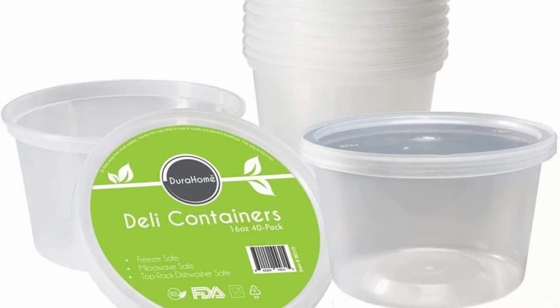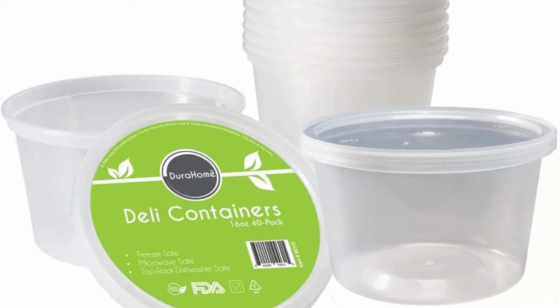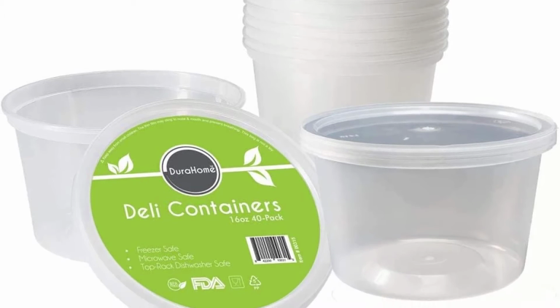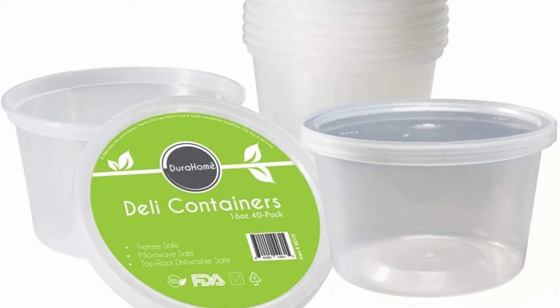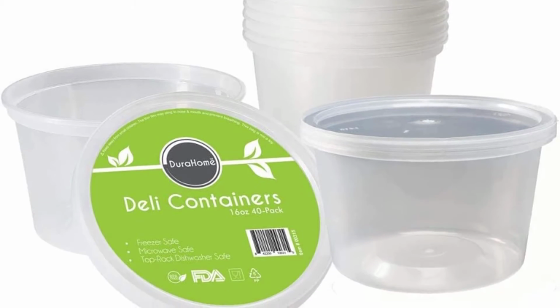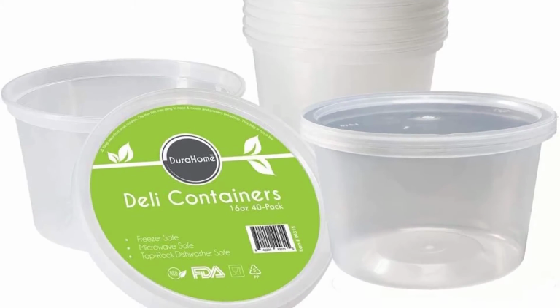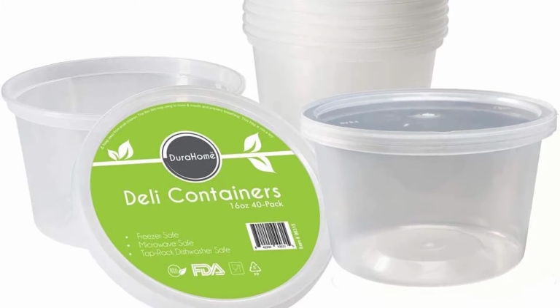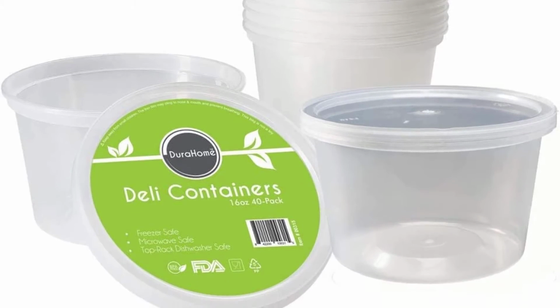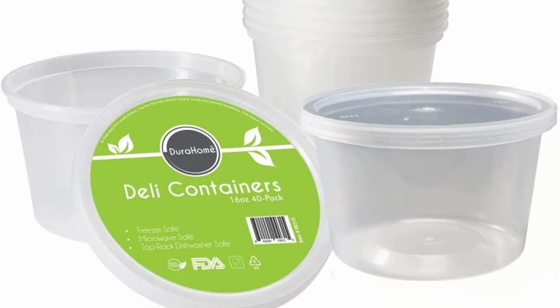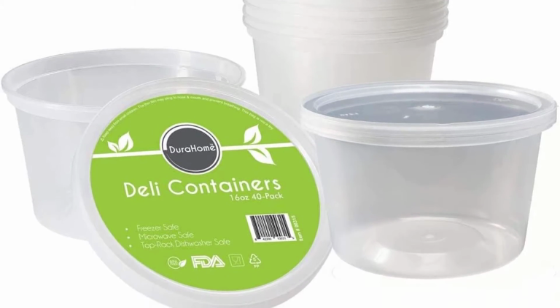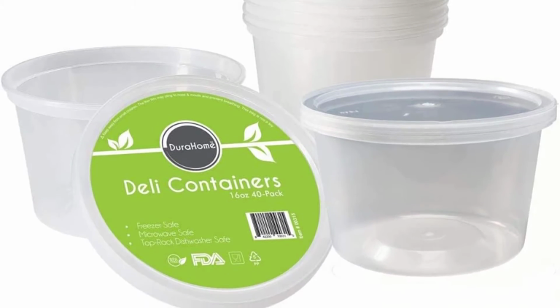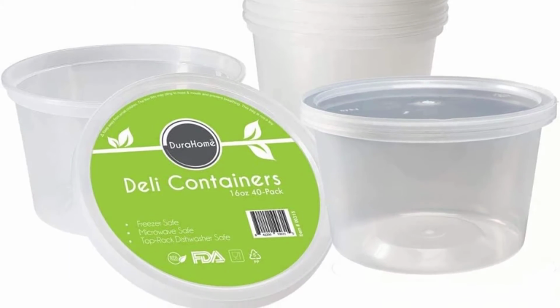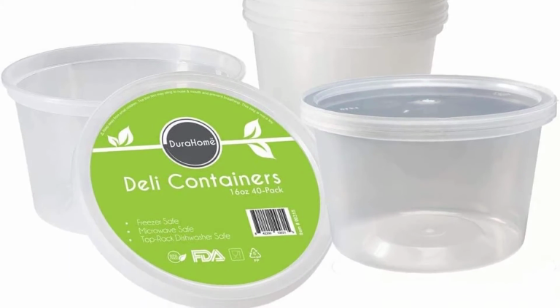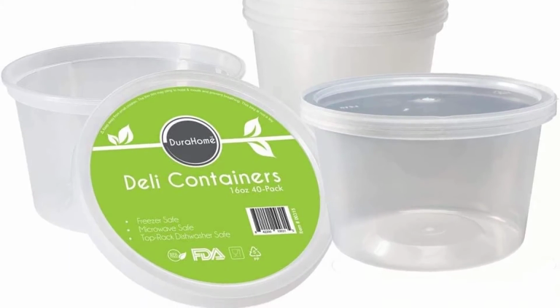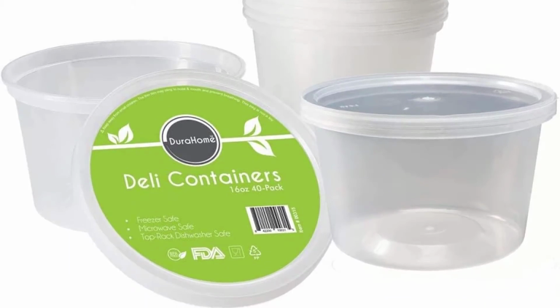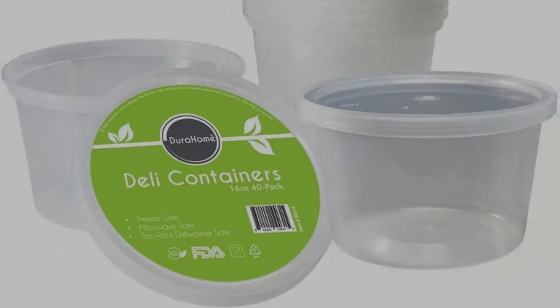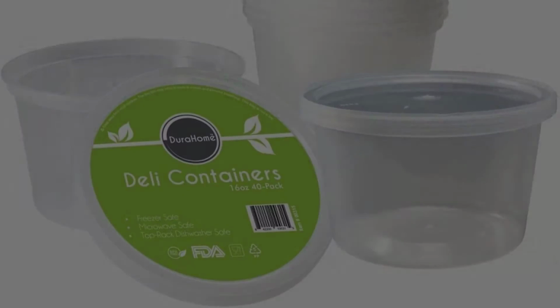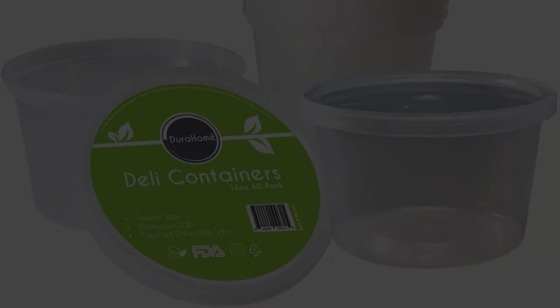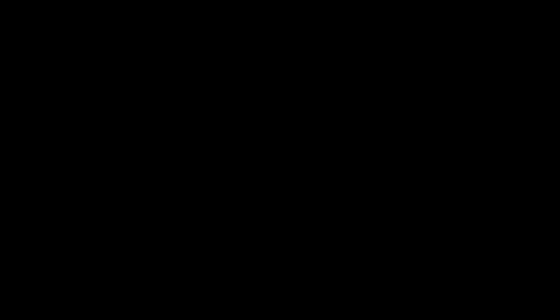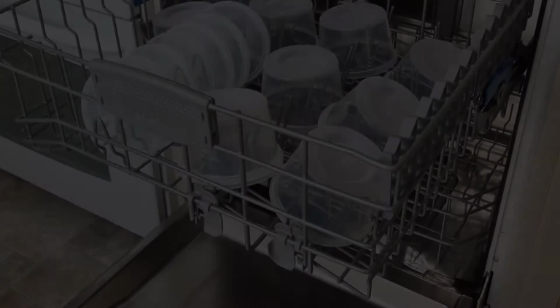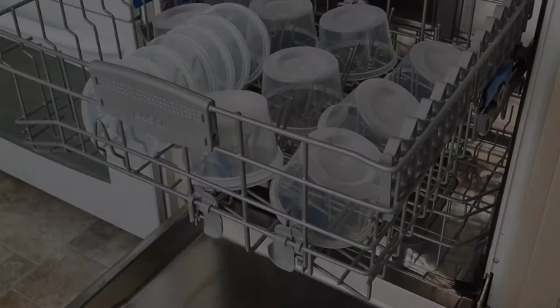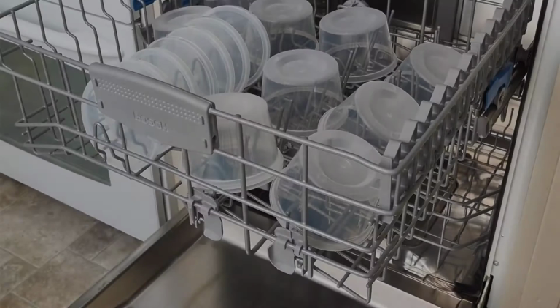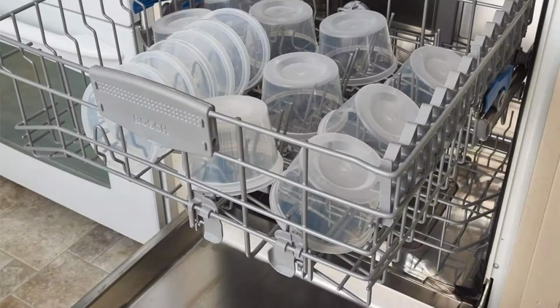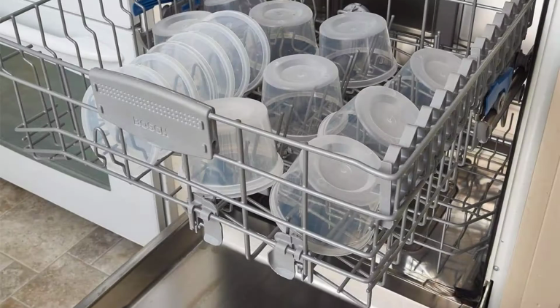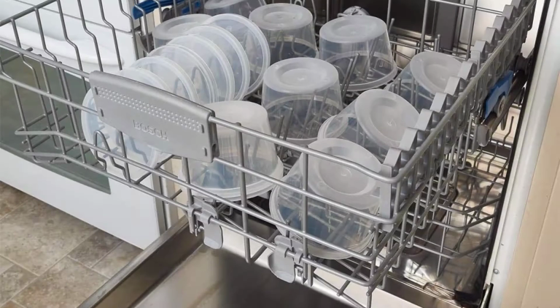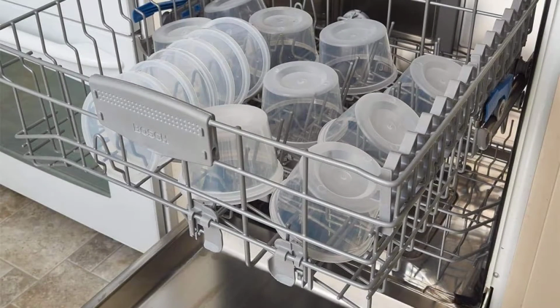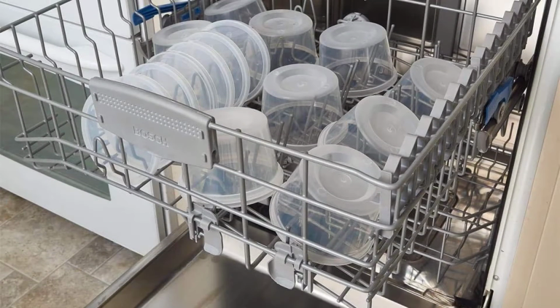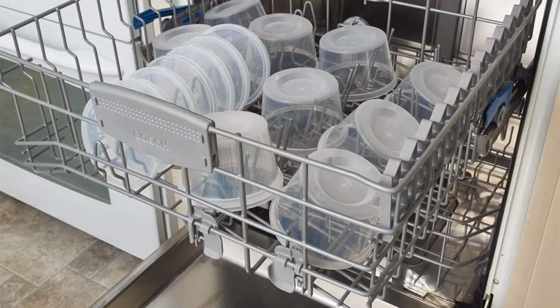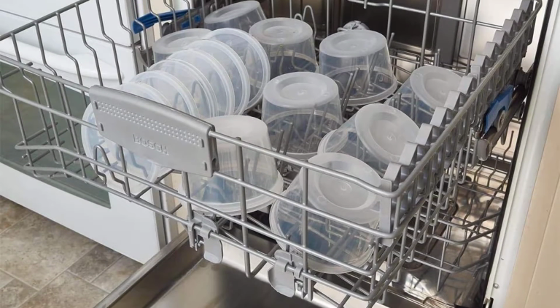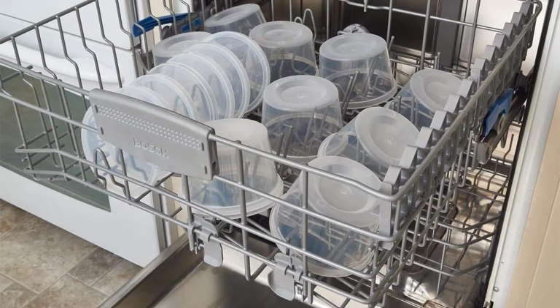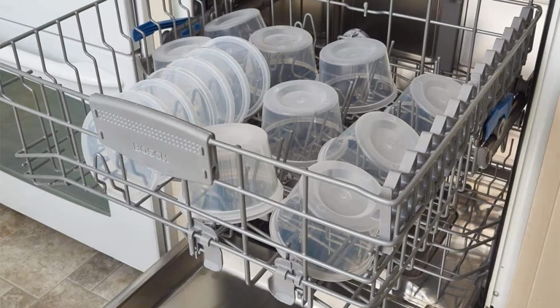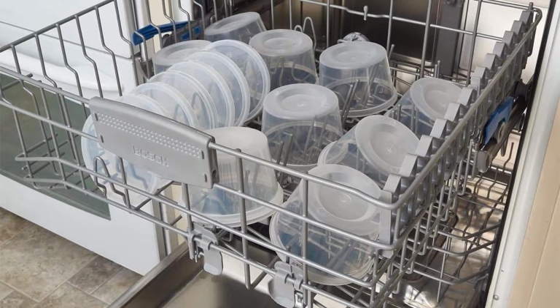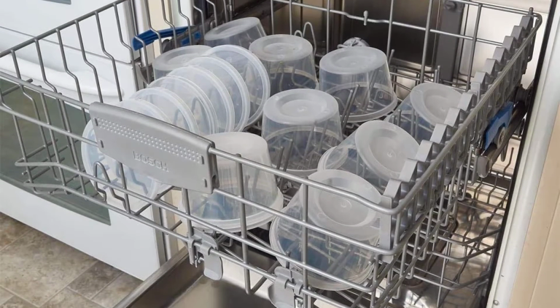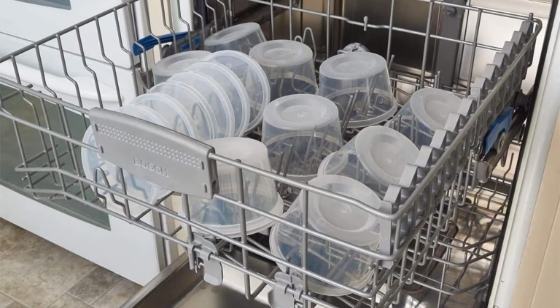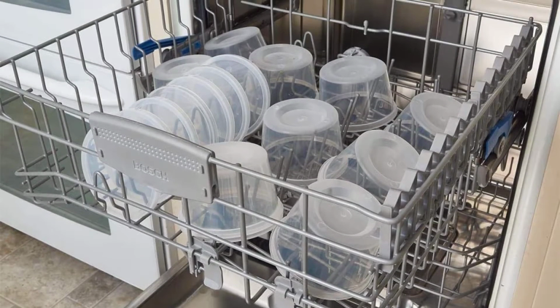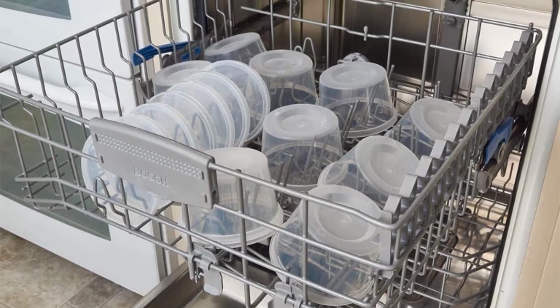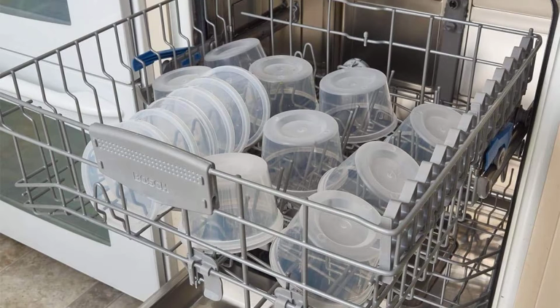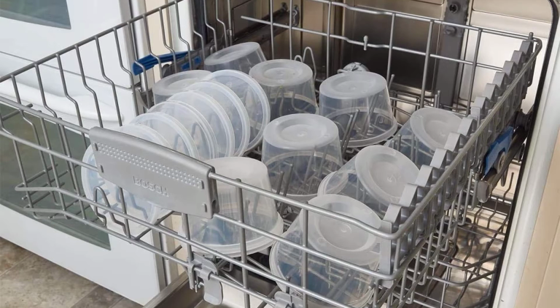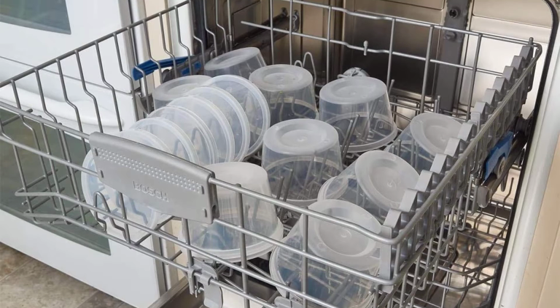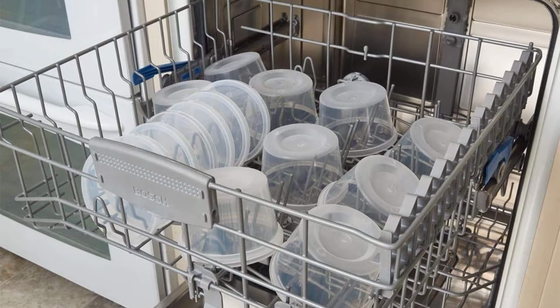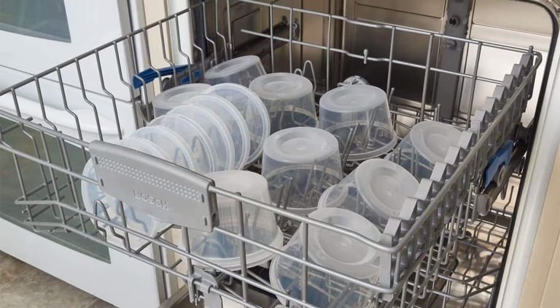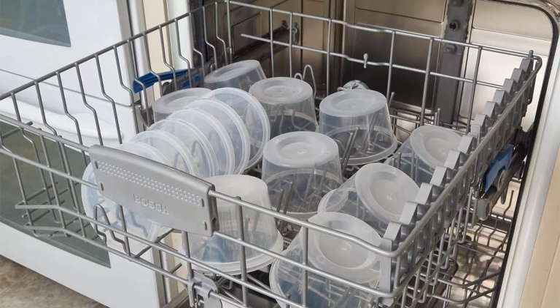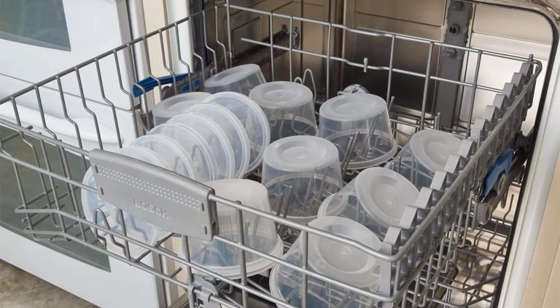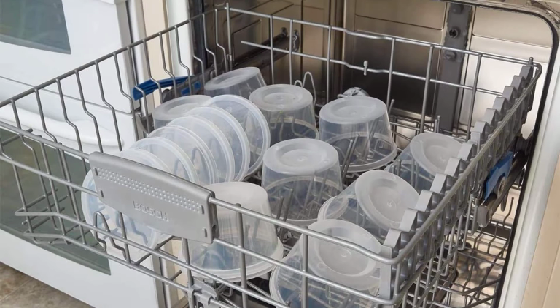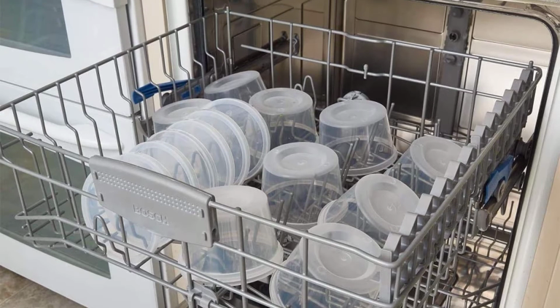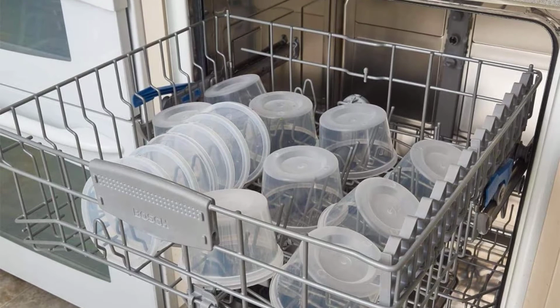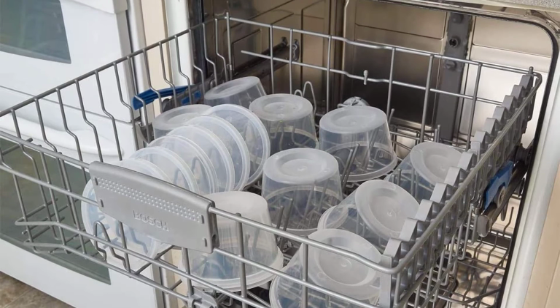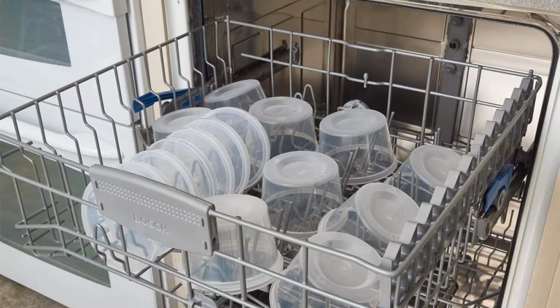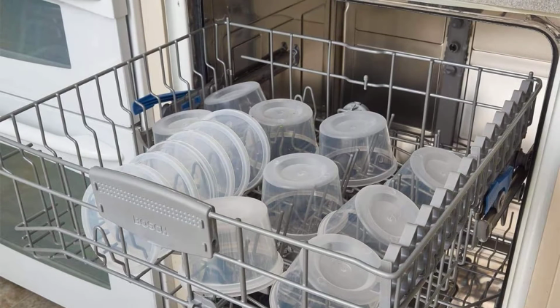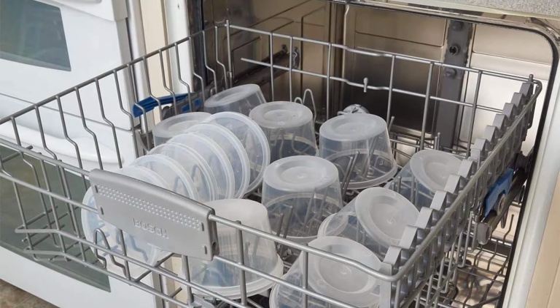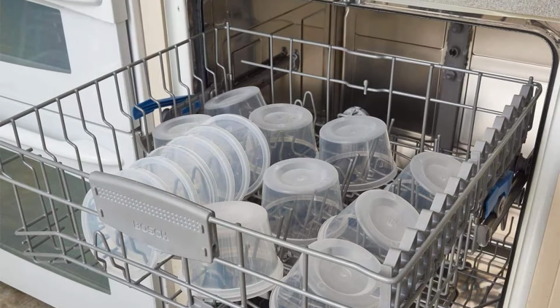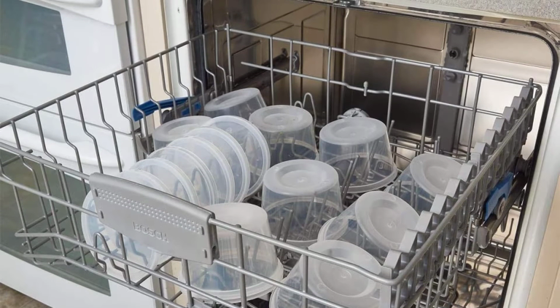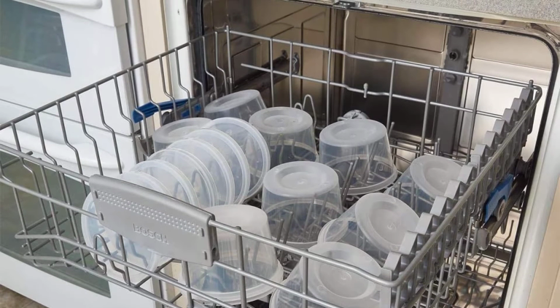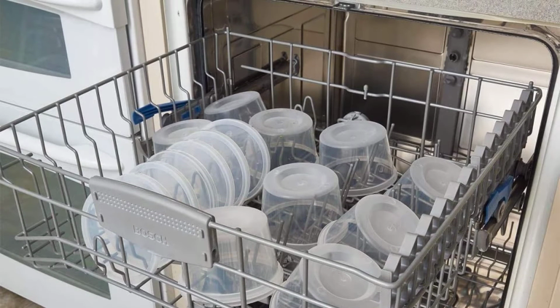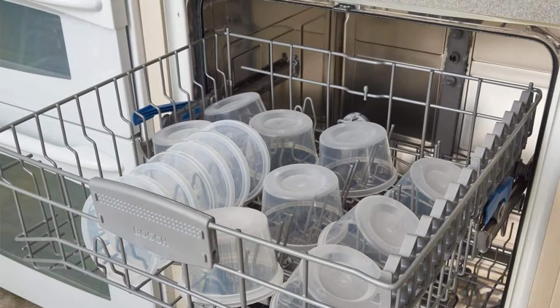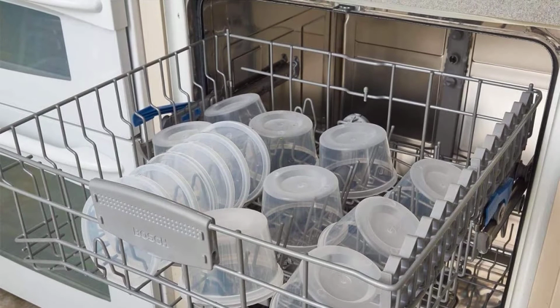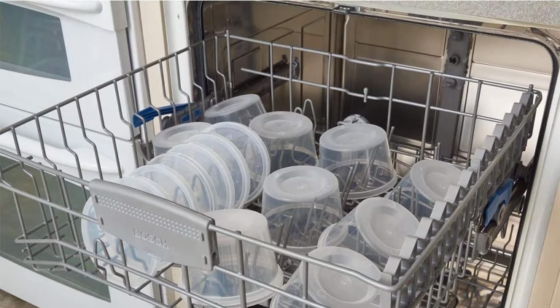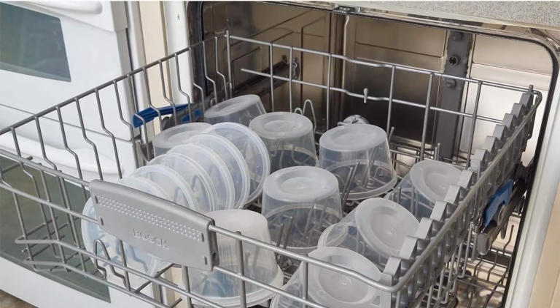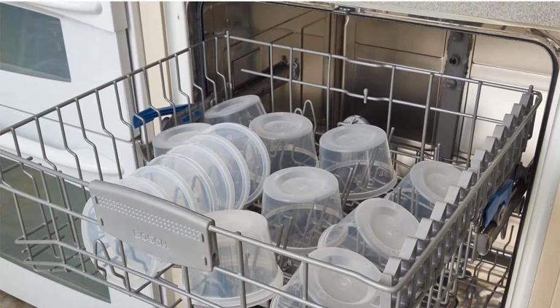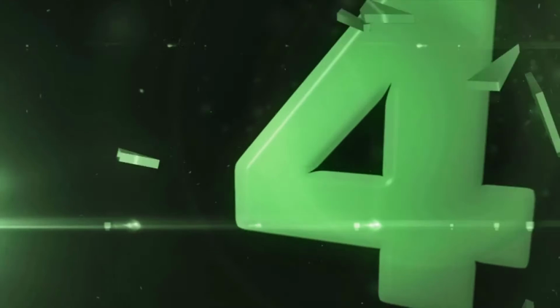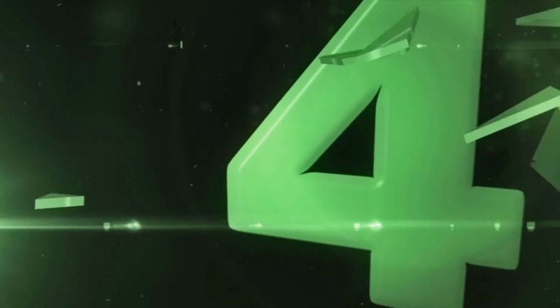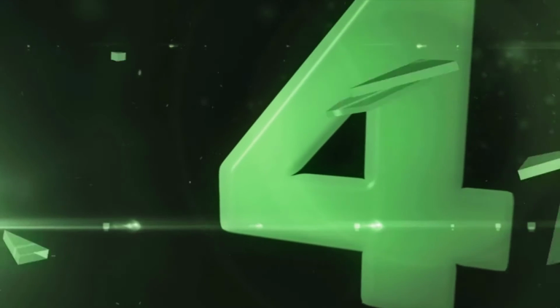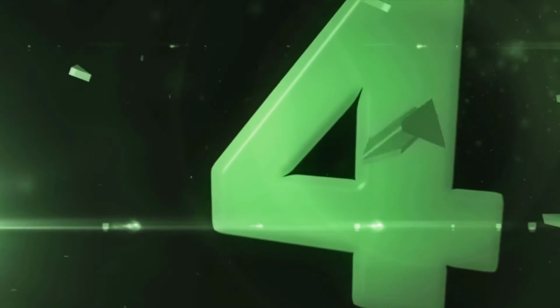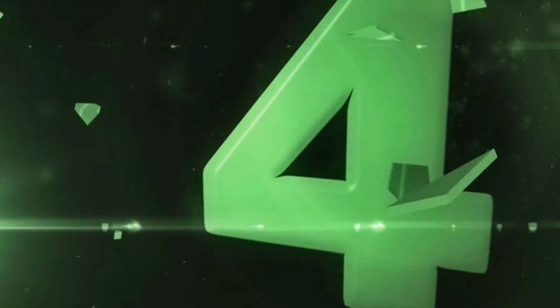Confidently use them to store soups, sauces, condiments, and baby food while keeping your refrigerator and freezer clean. Number 4.